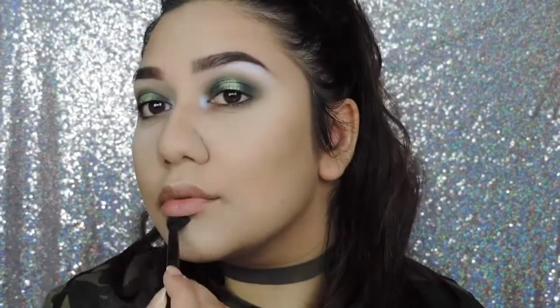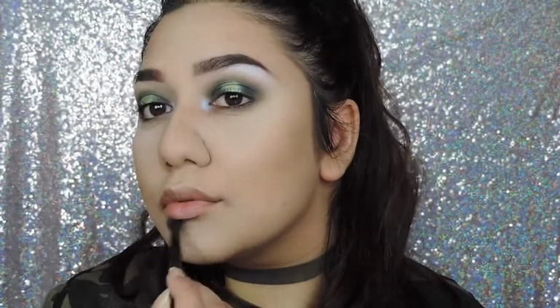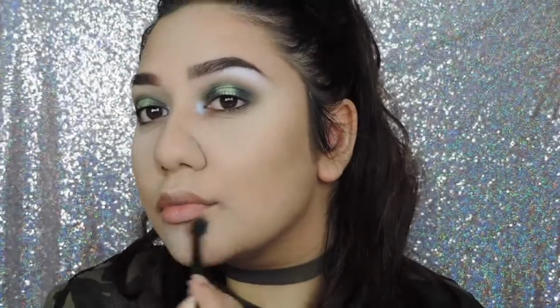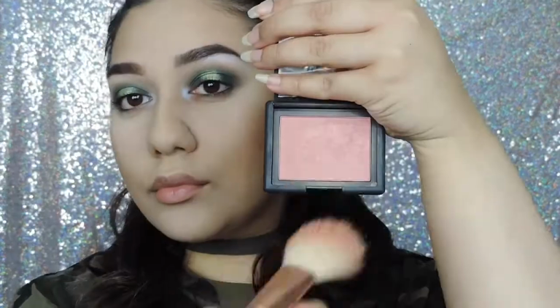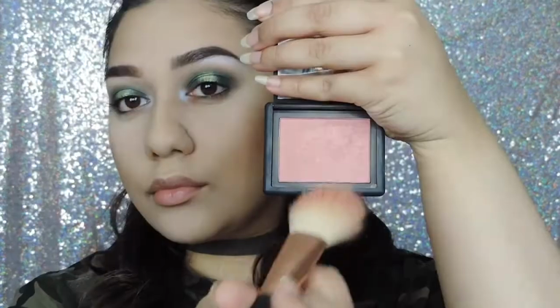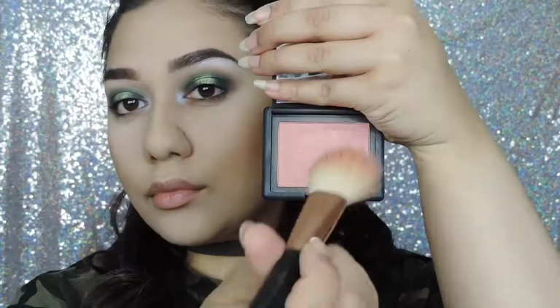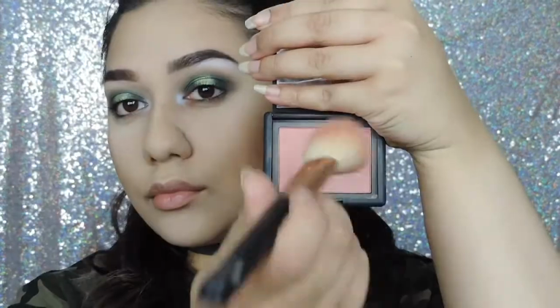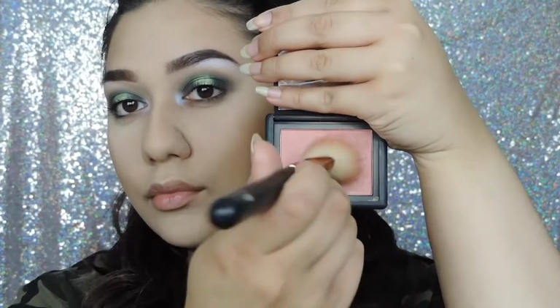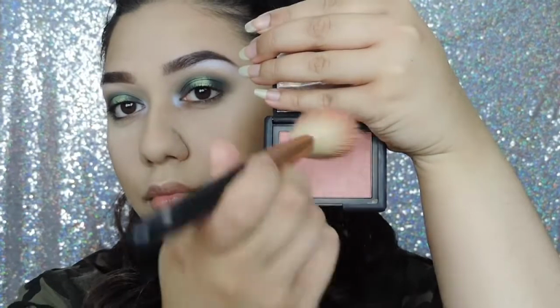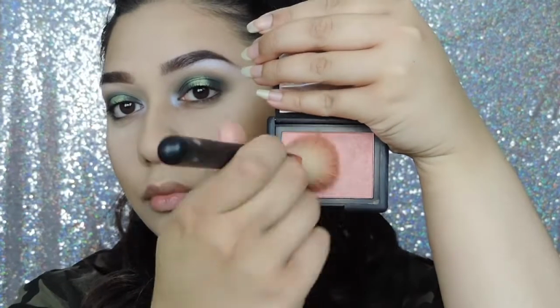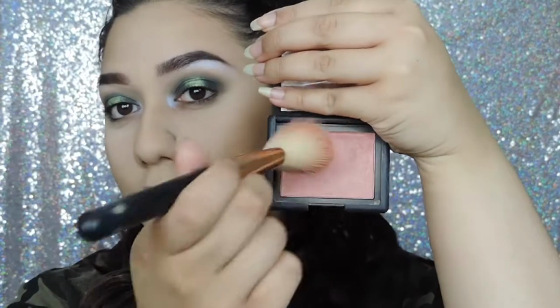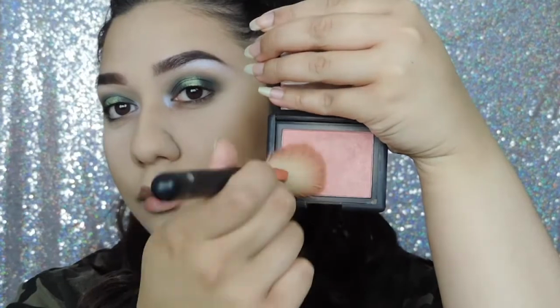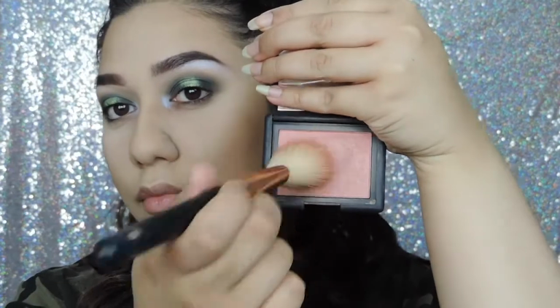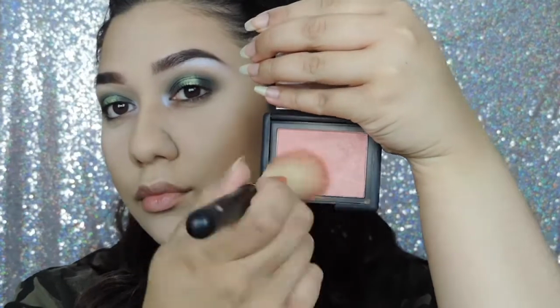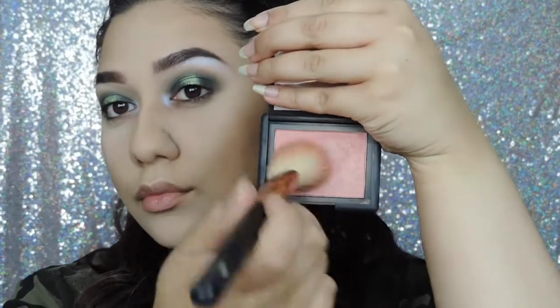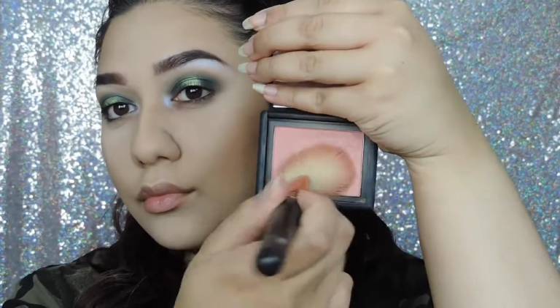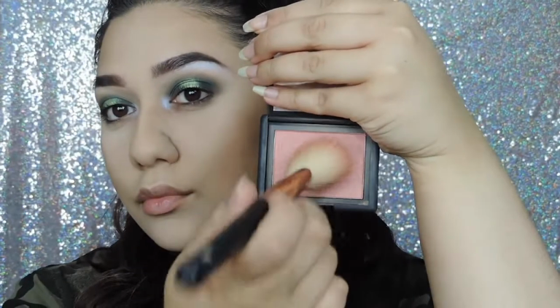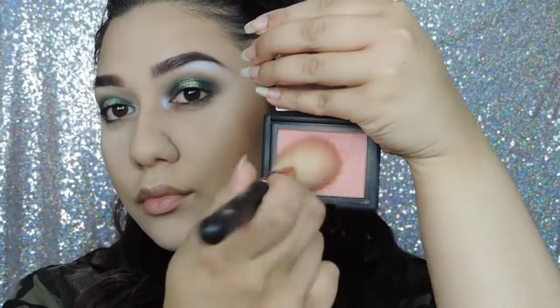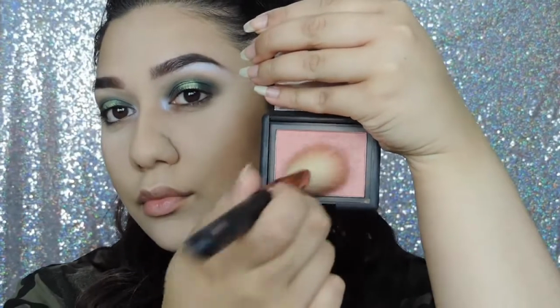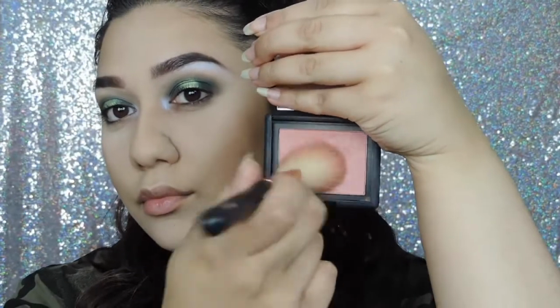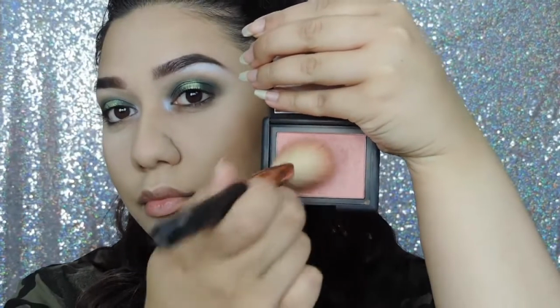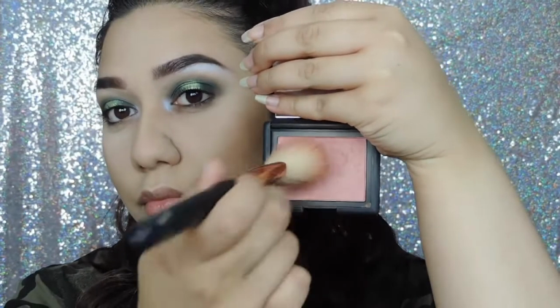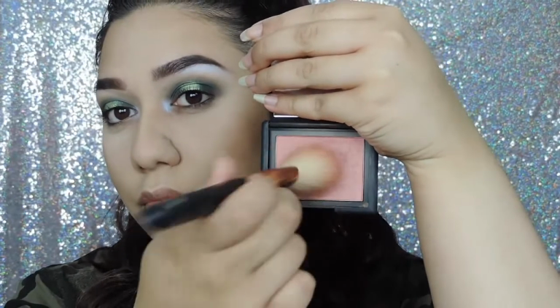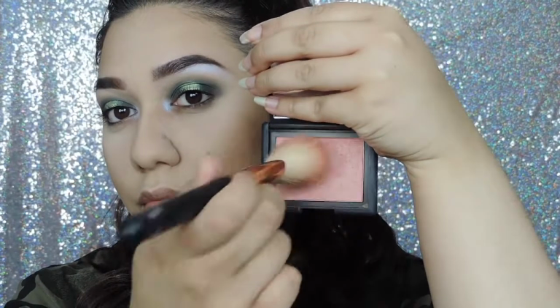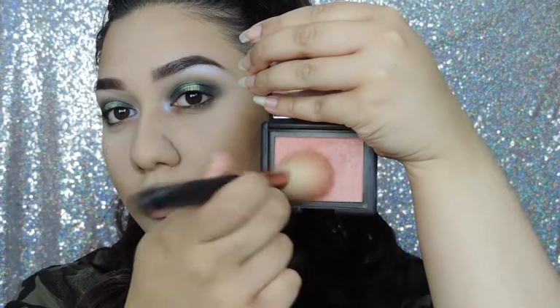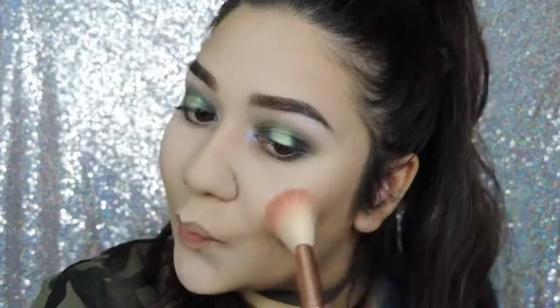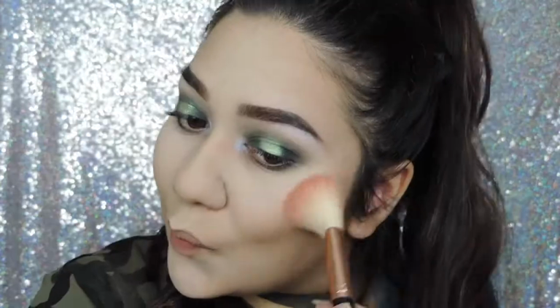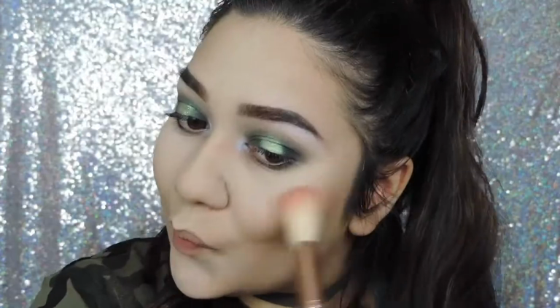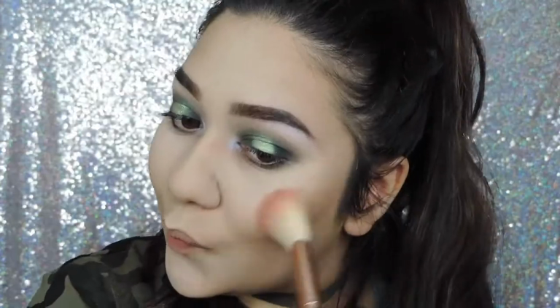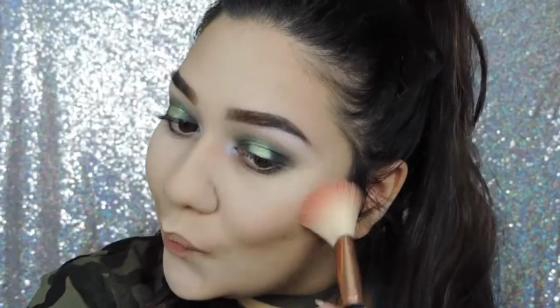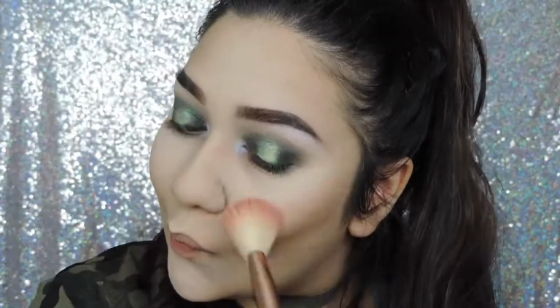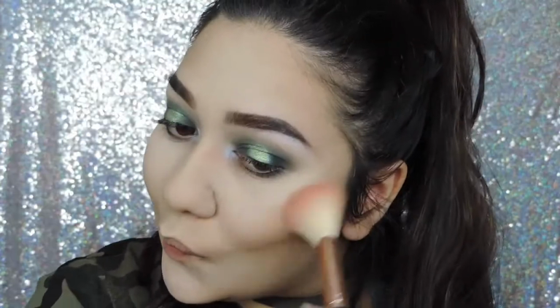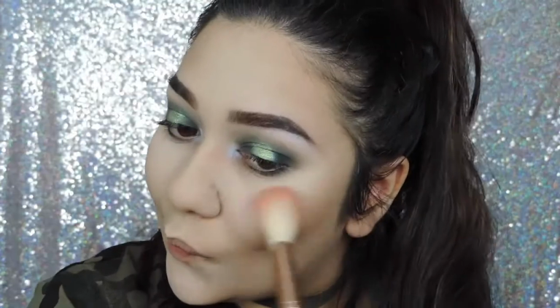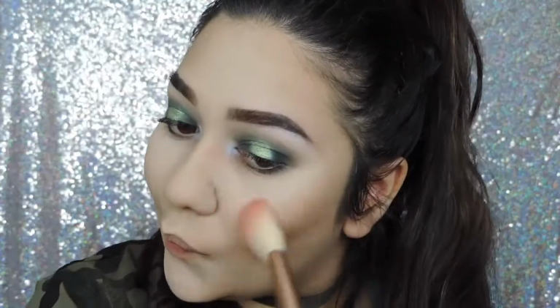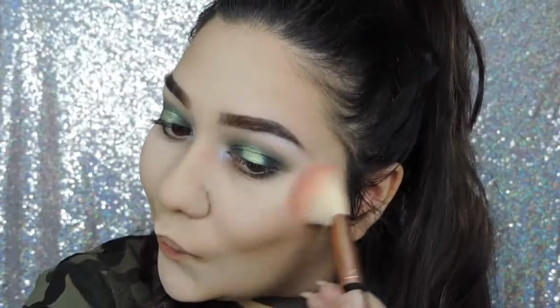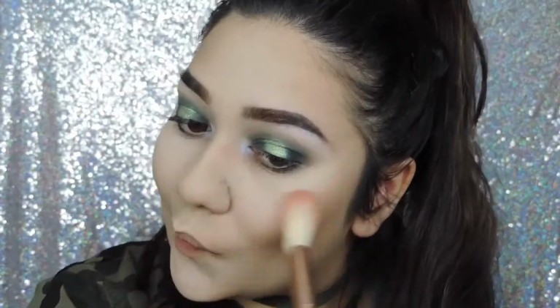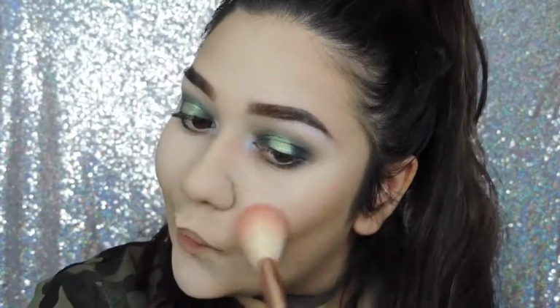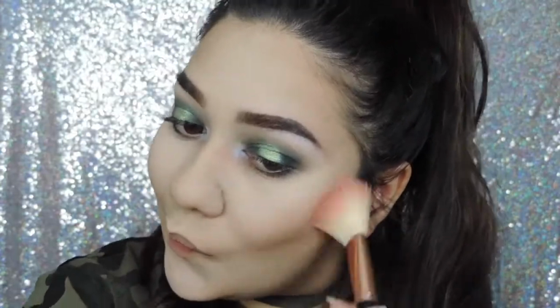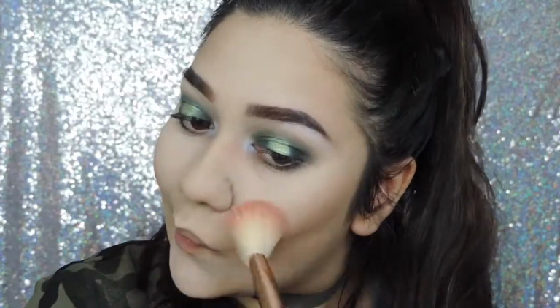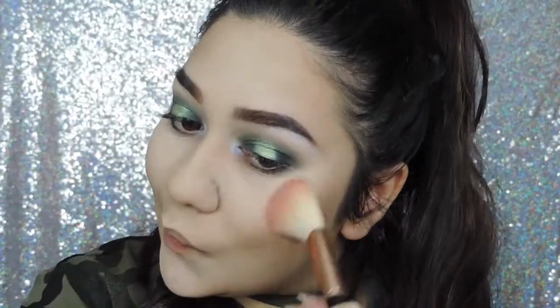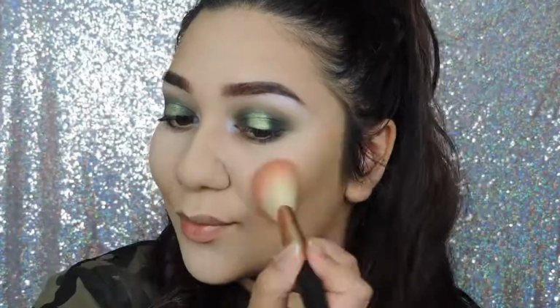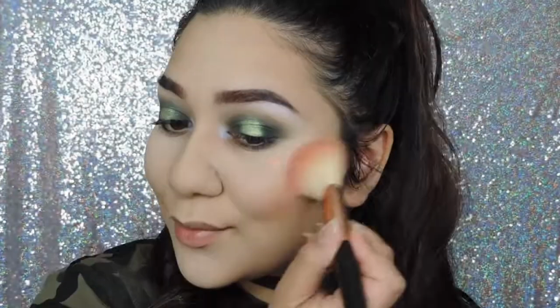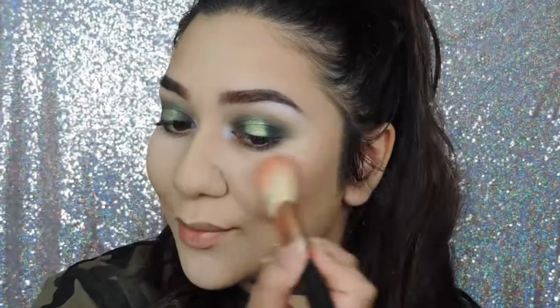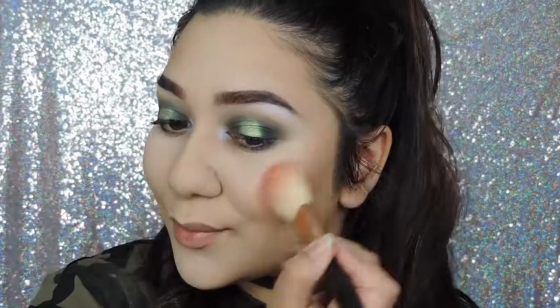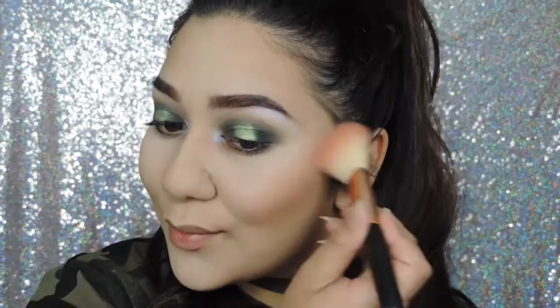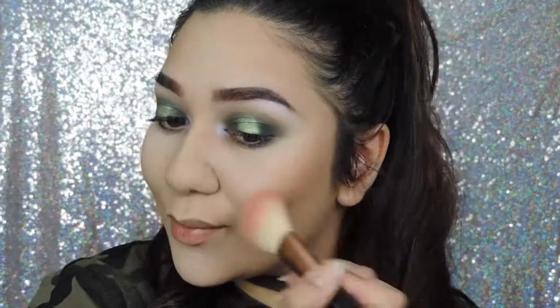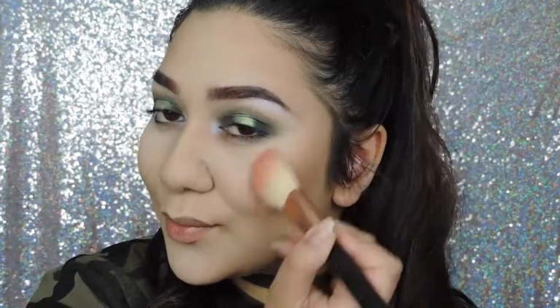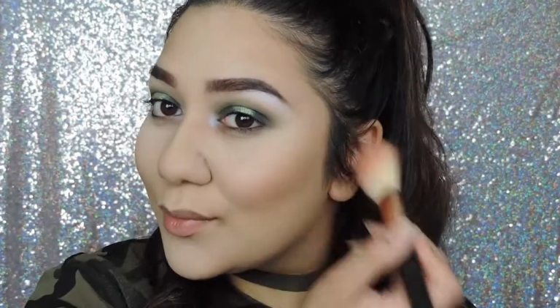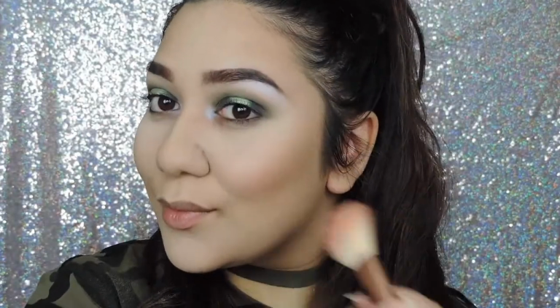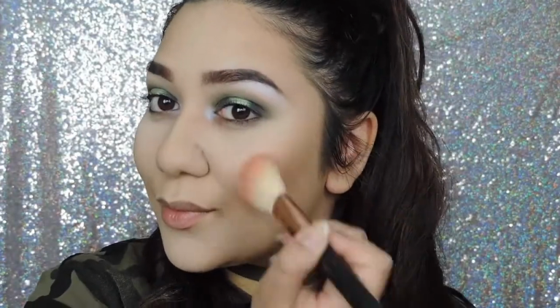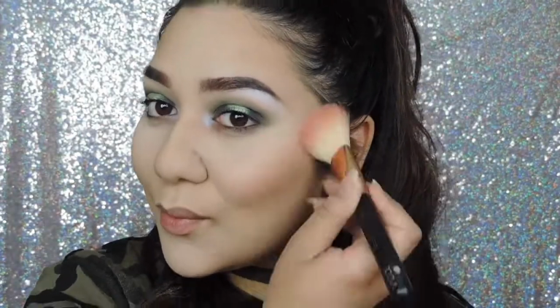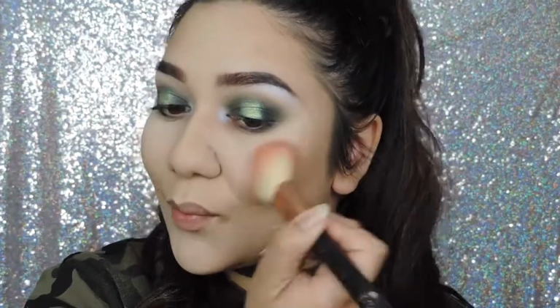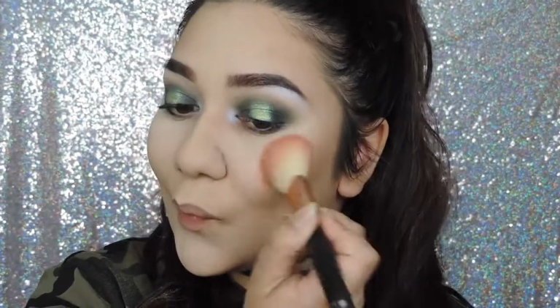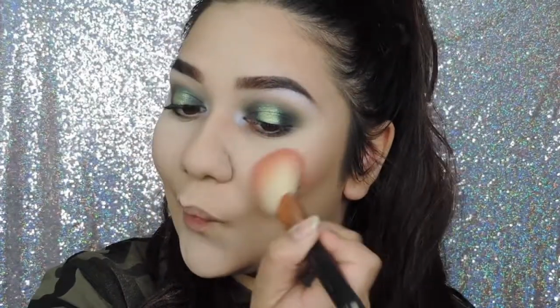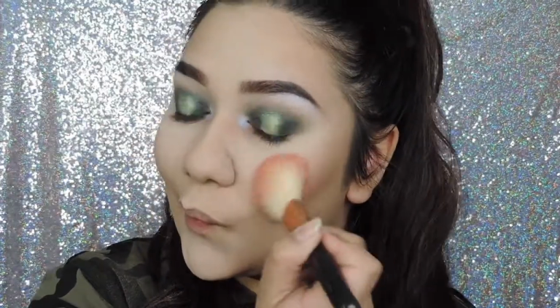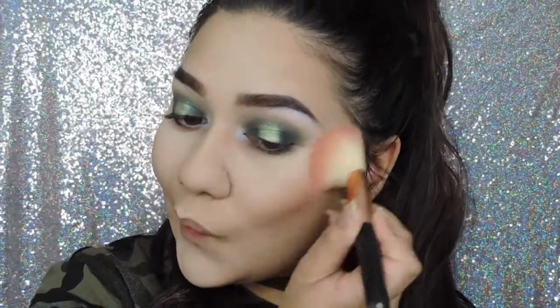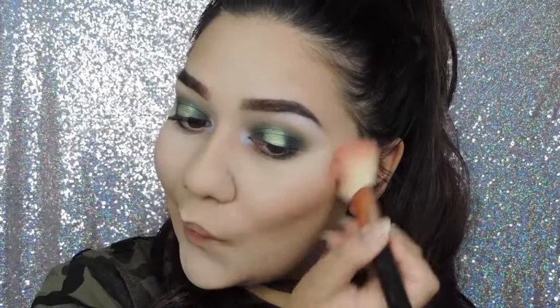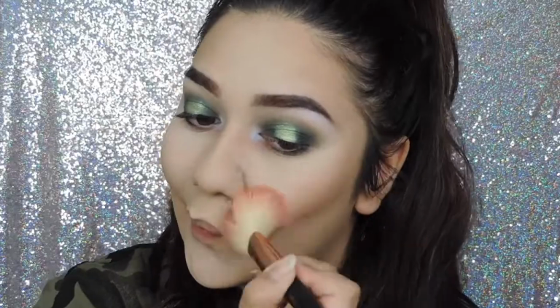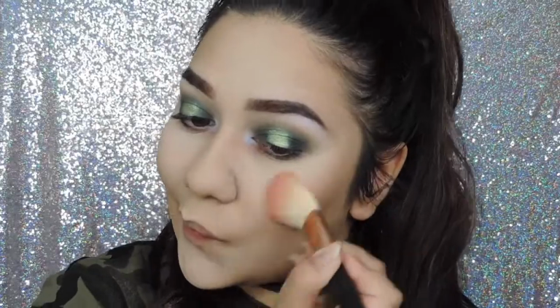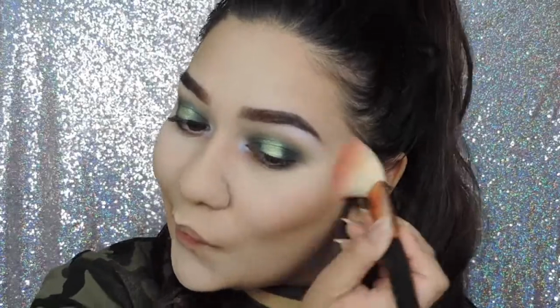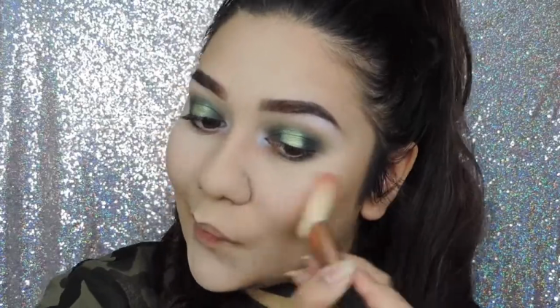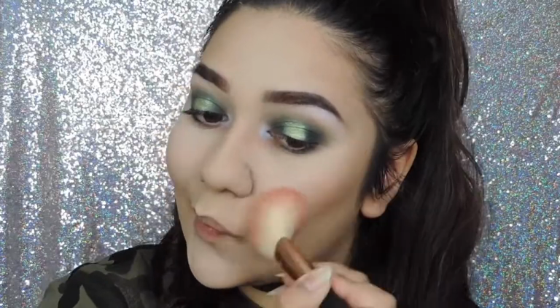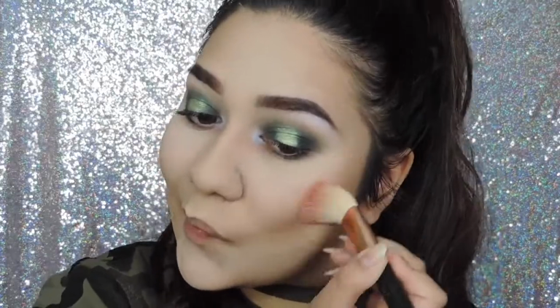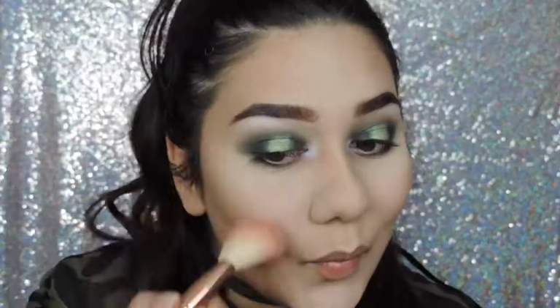For blush today I'm using my current favourite and that is the NARS Deep Throat Blush.